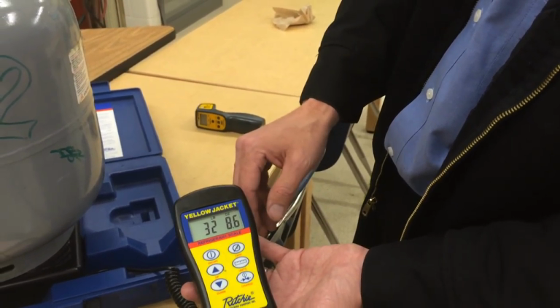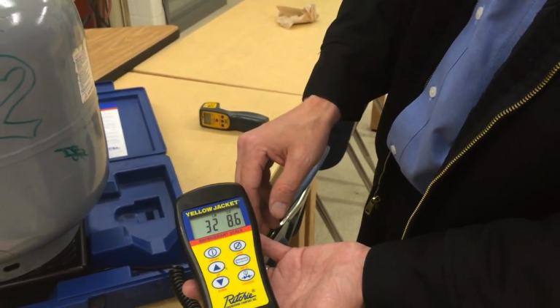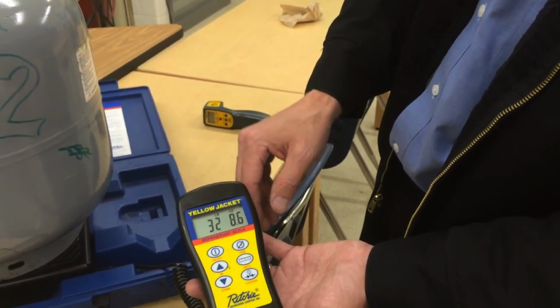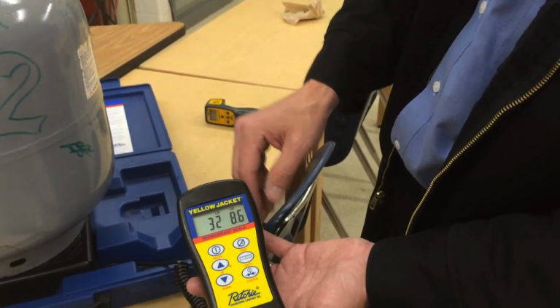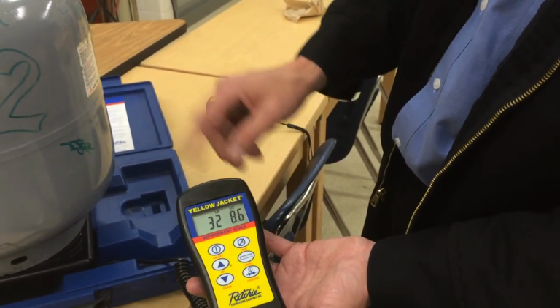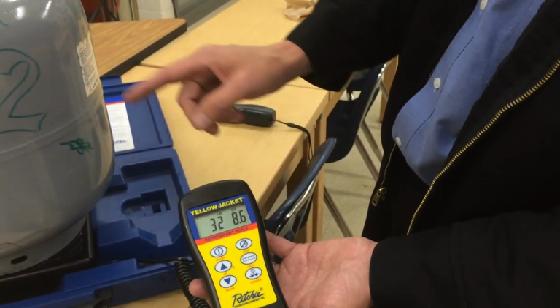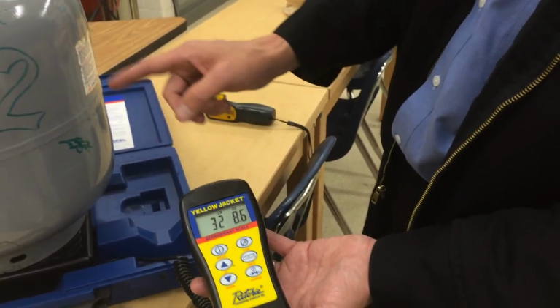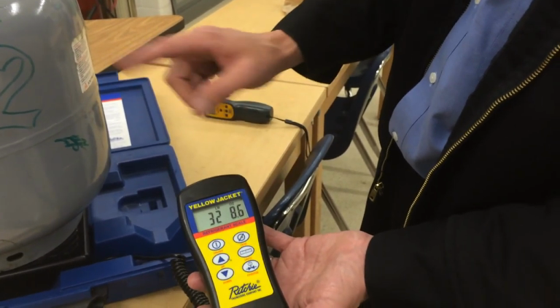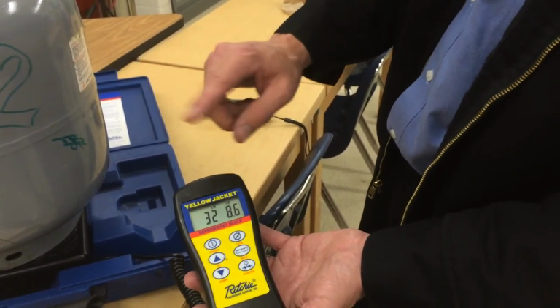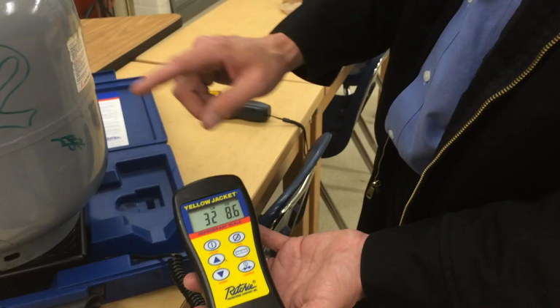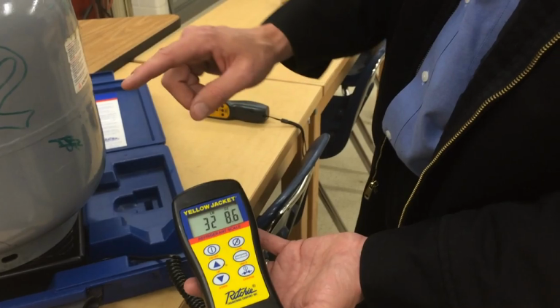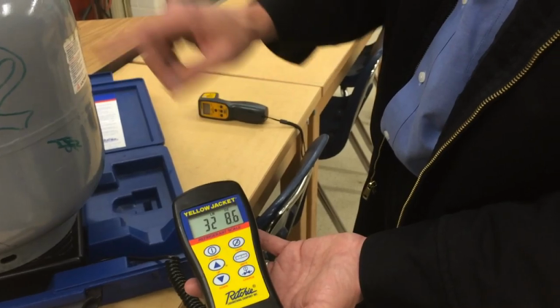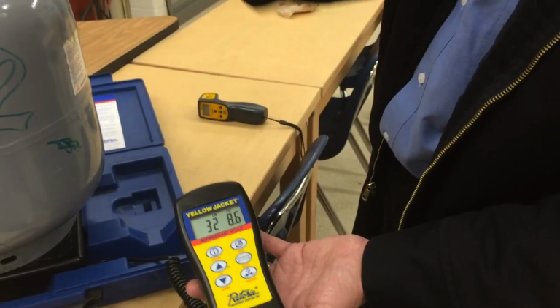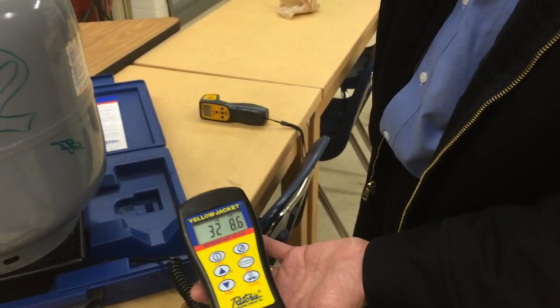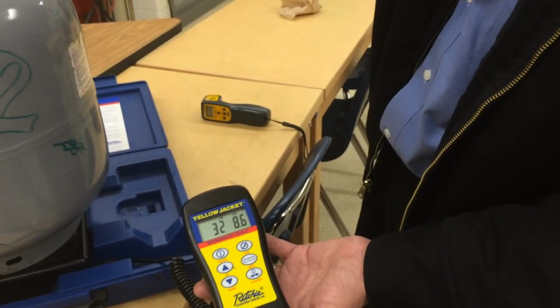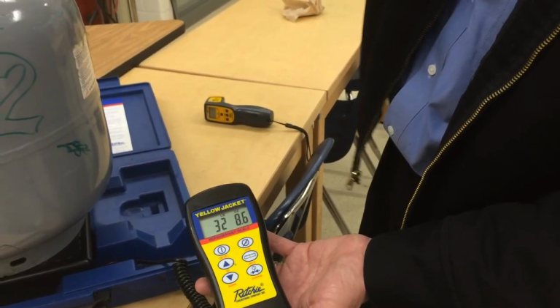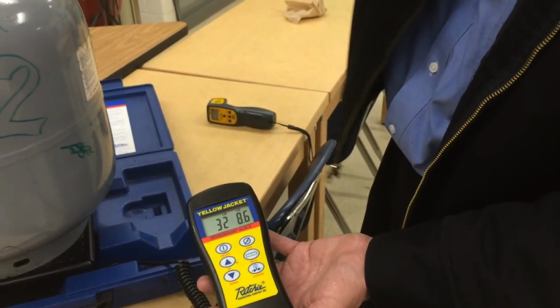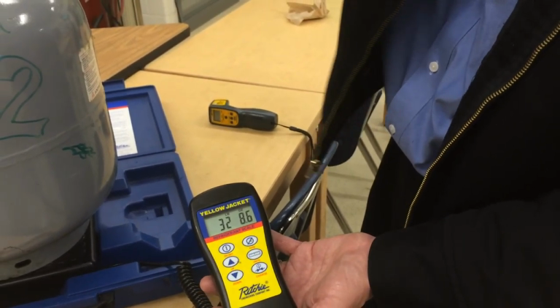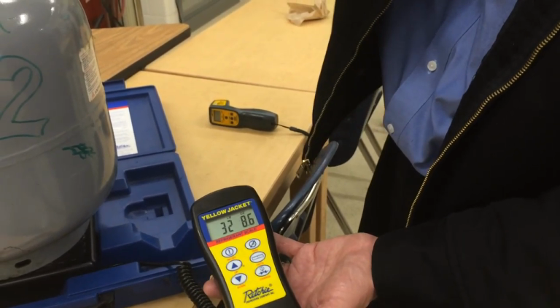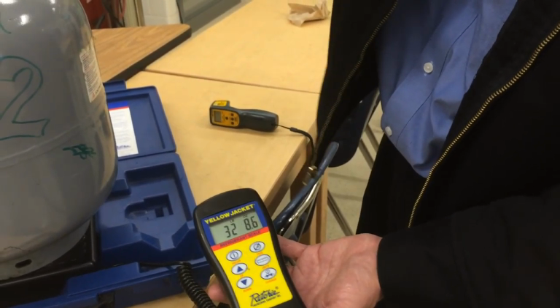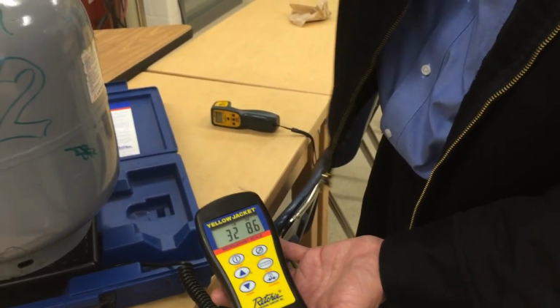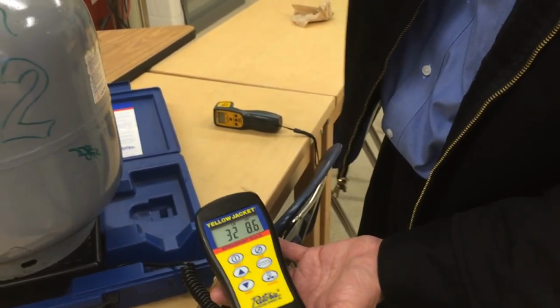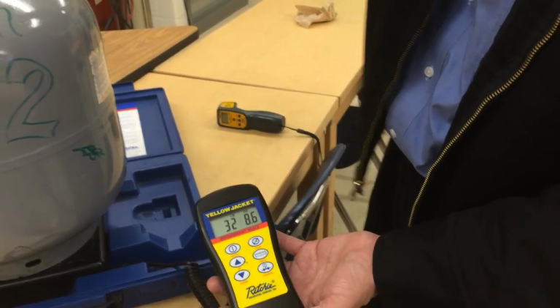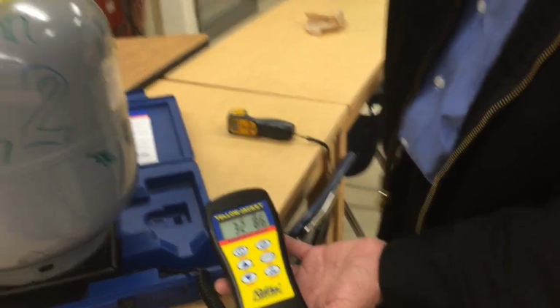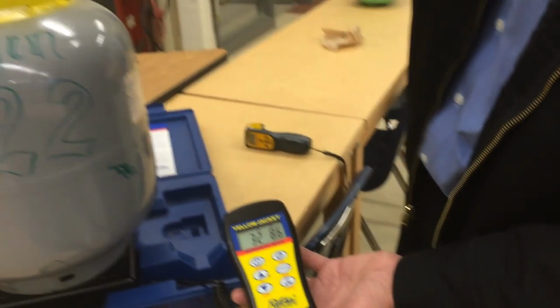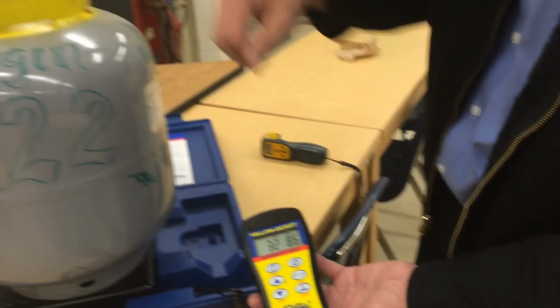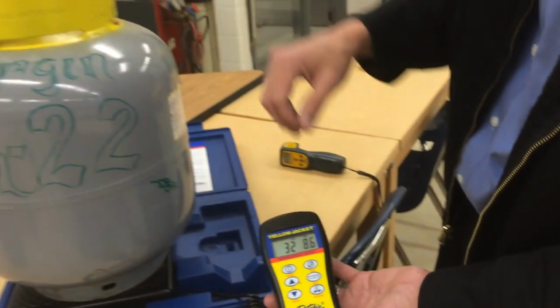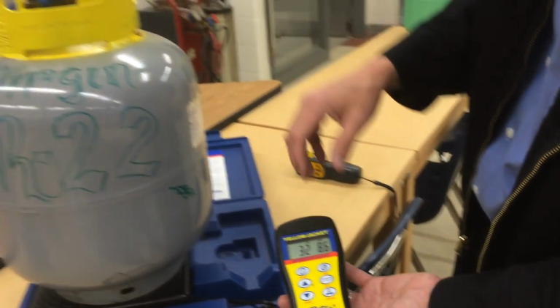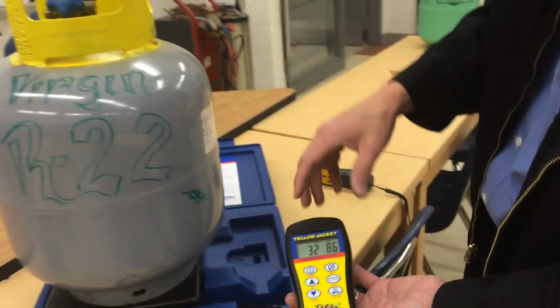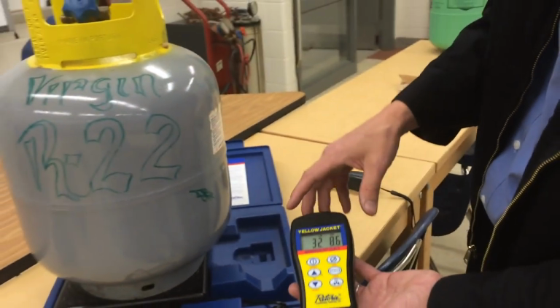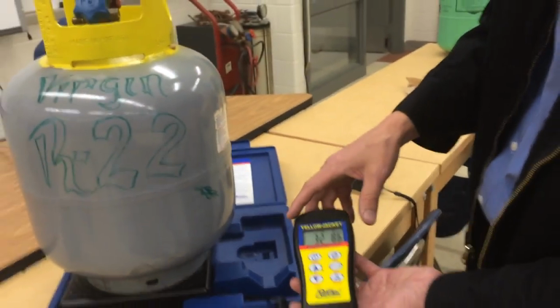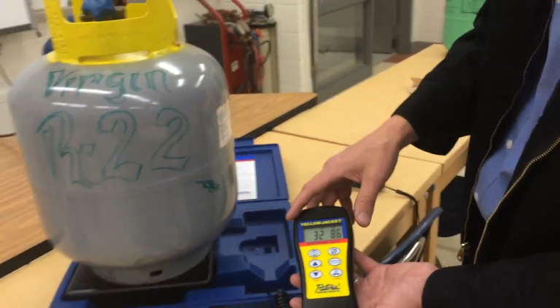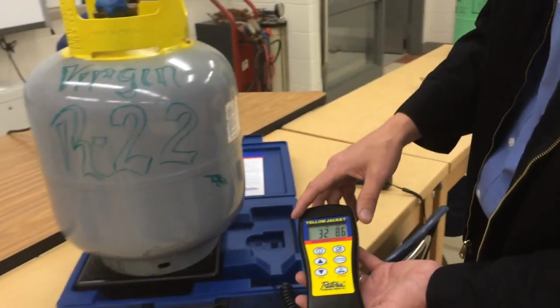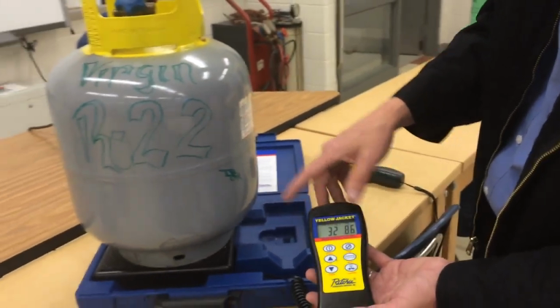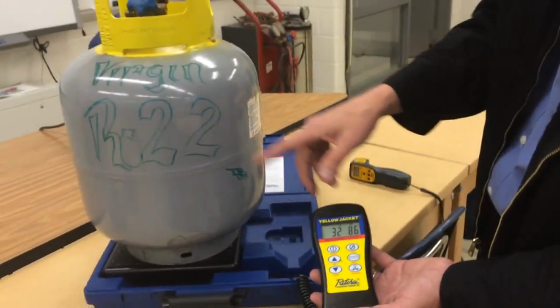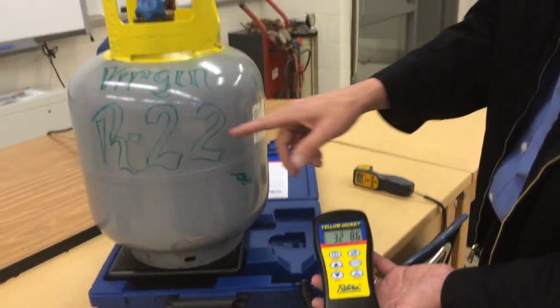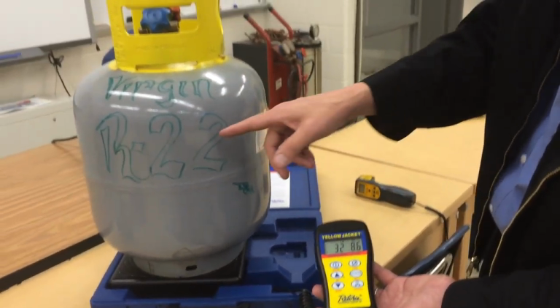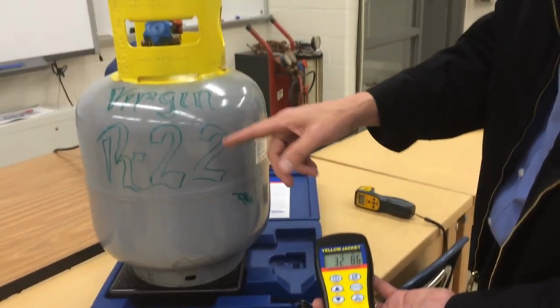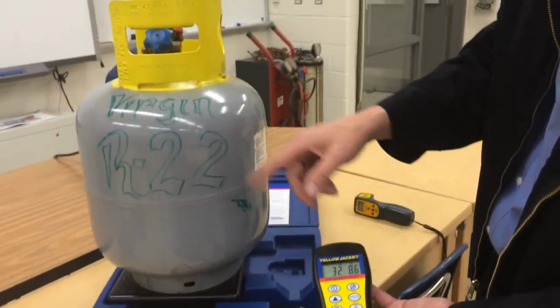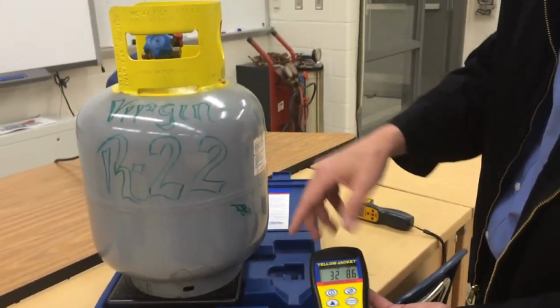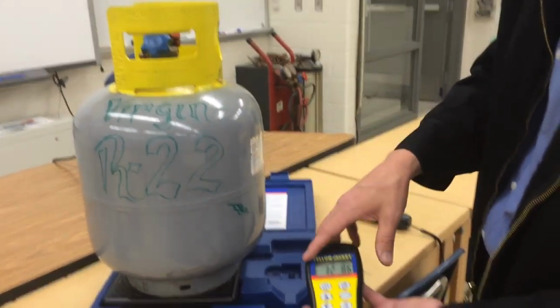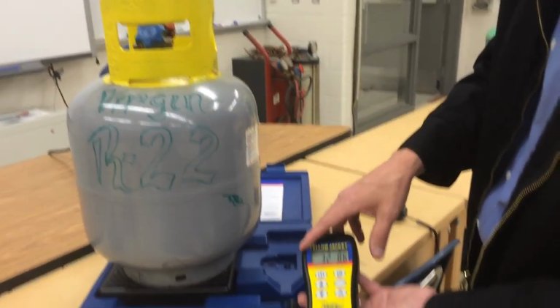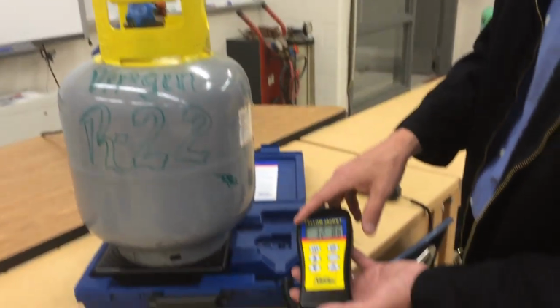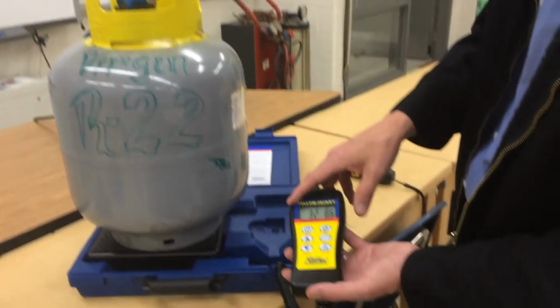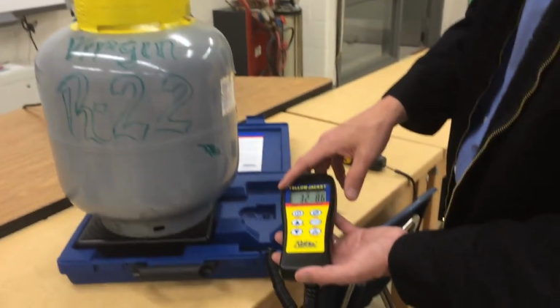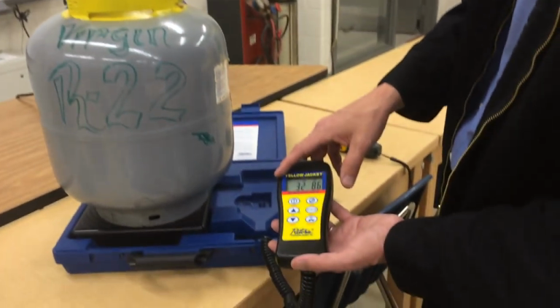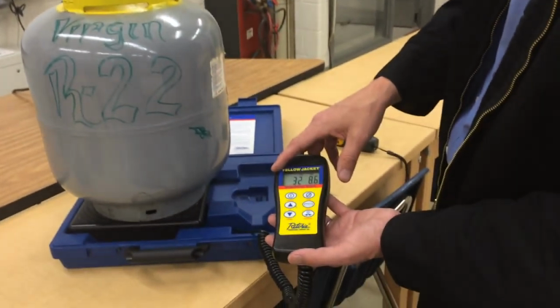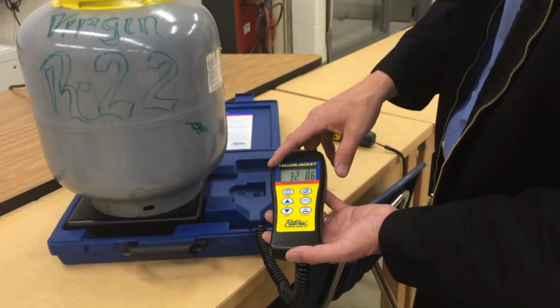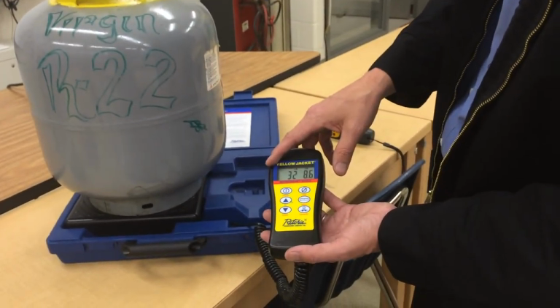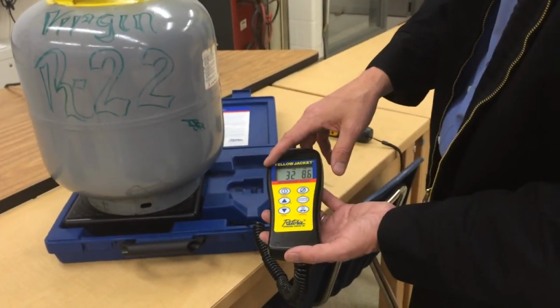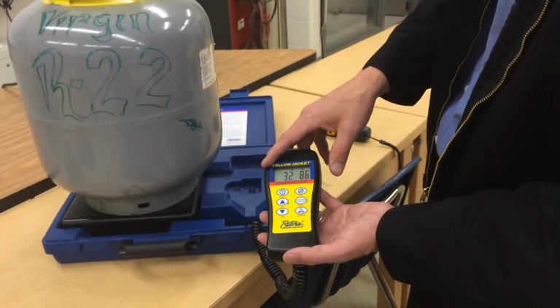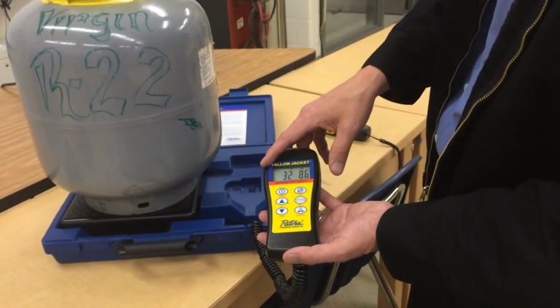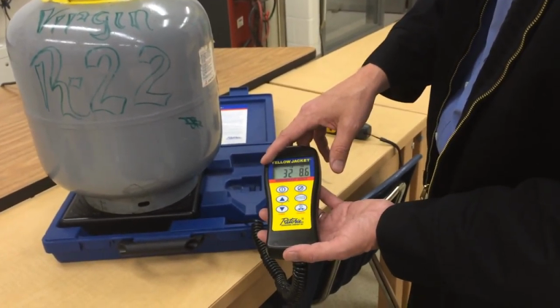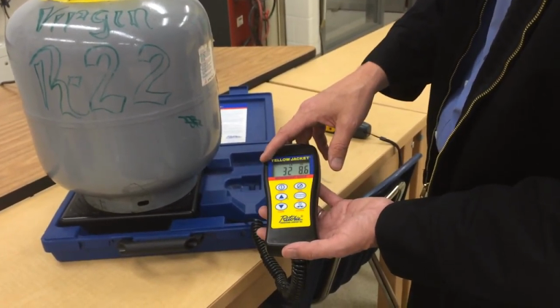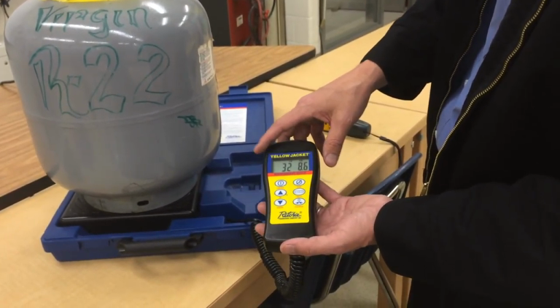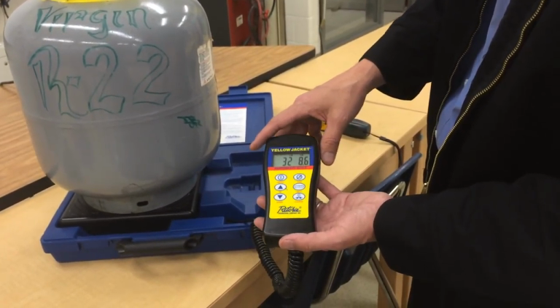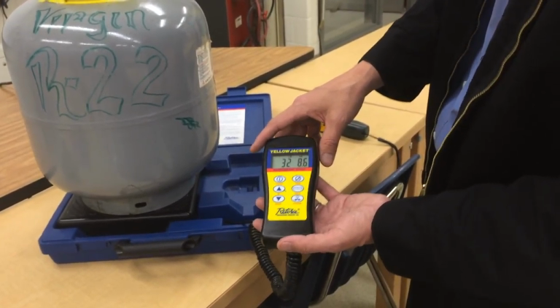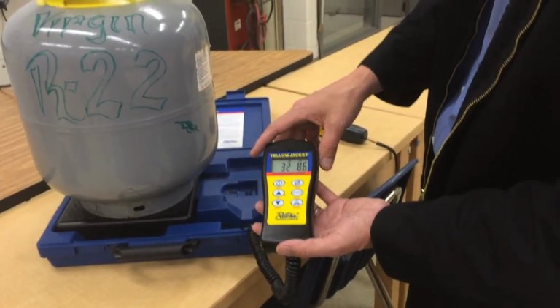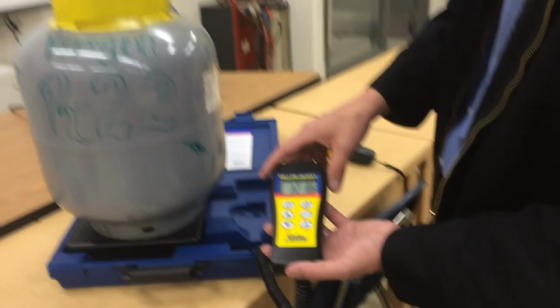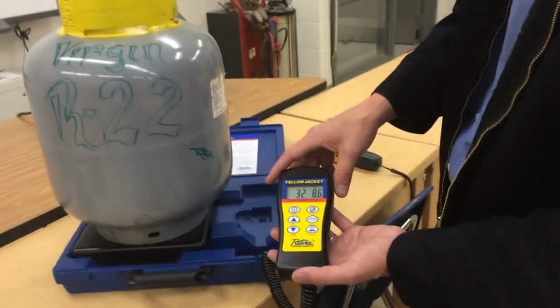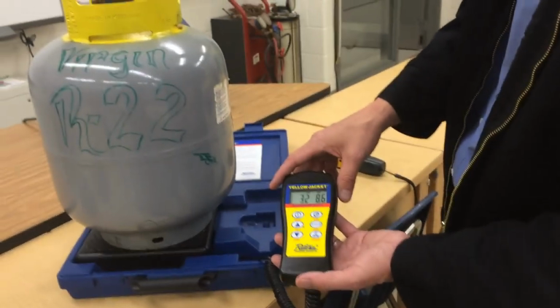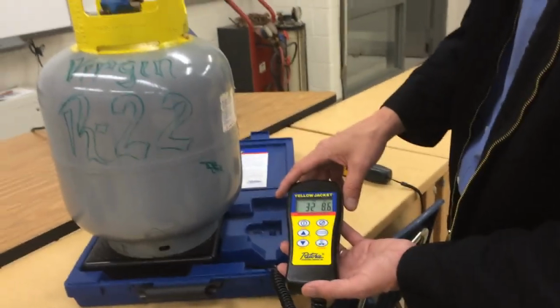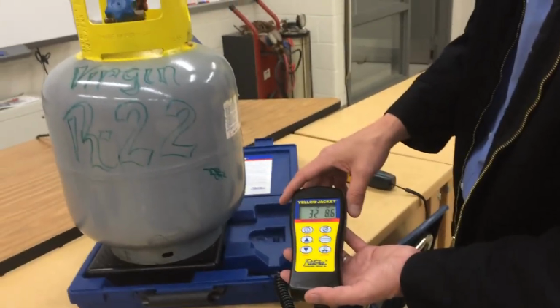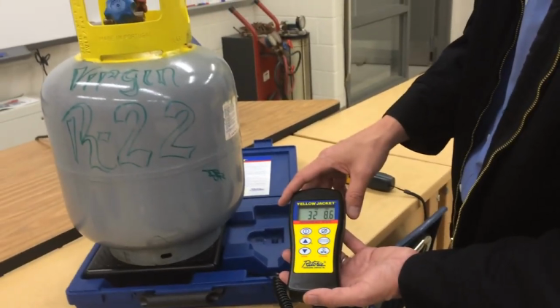And if you watch the other video, we can hook up the gauge to see if it really is R22 or not using the PT chart.